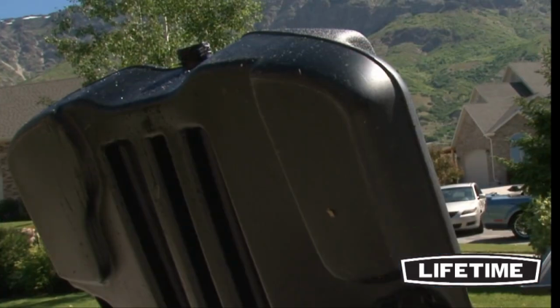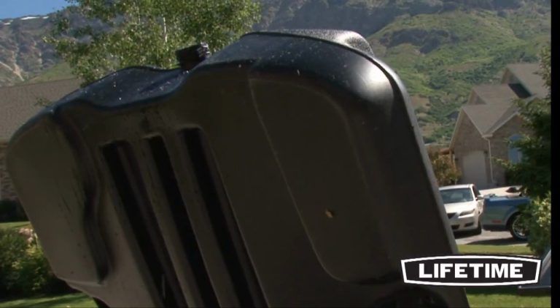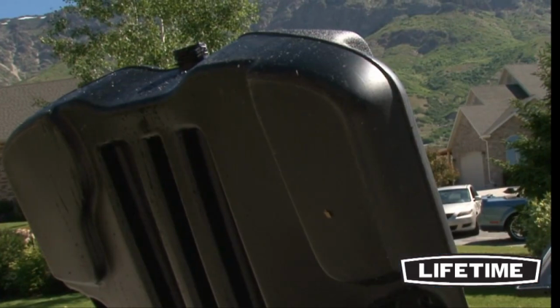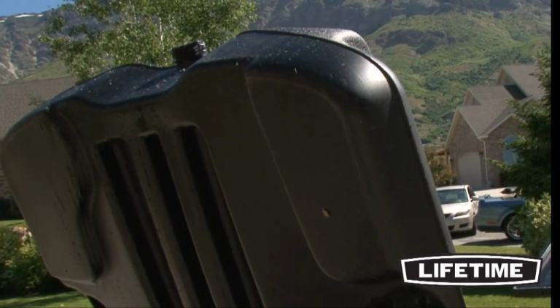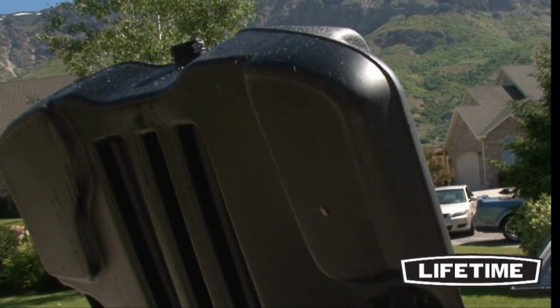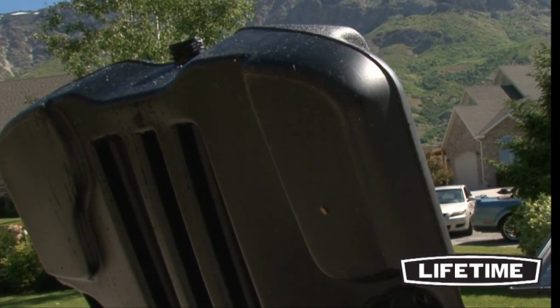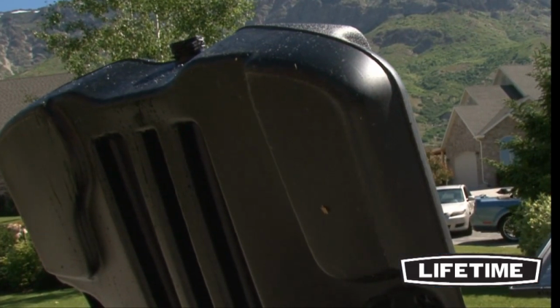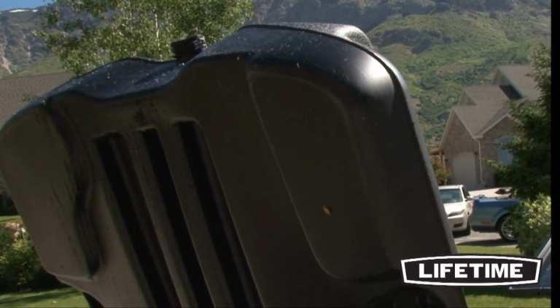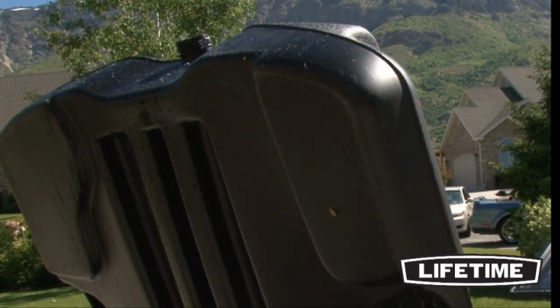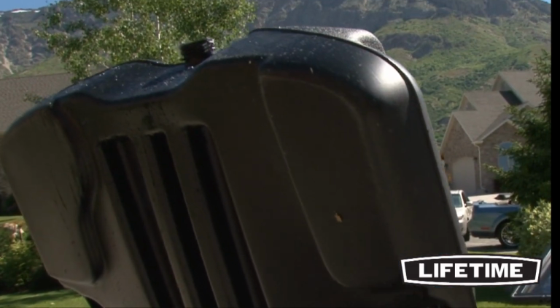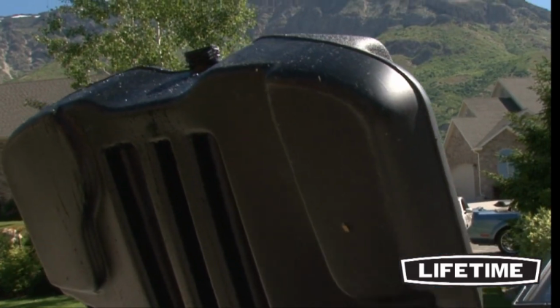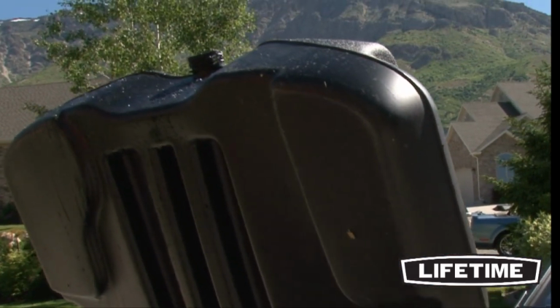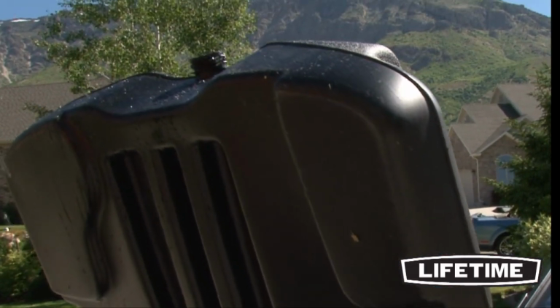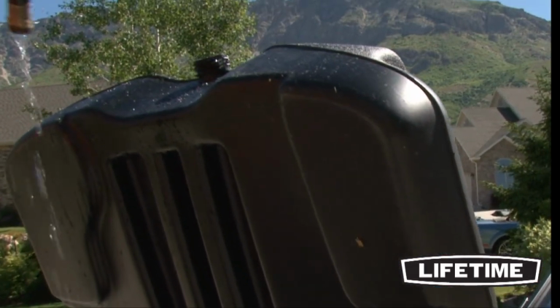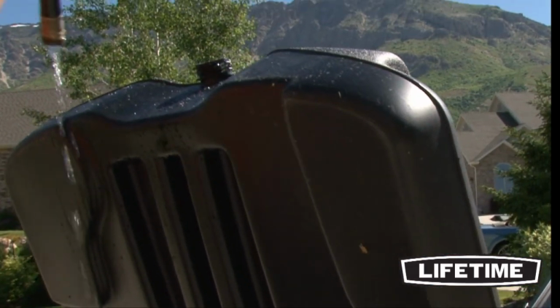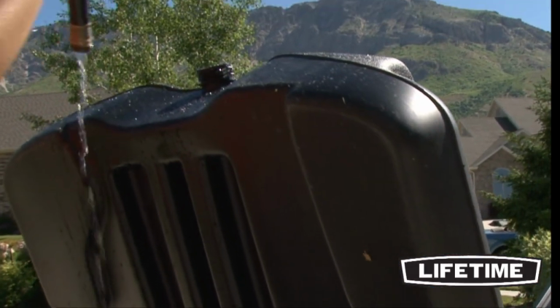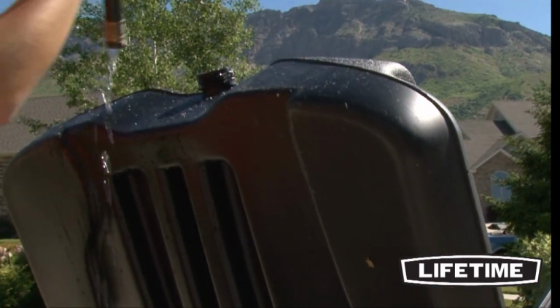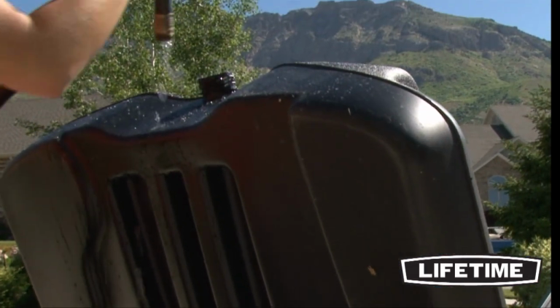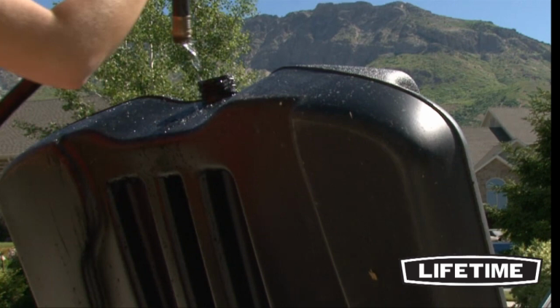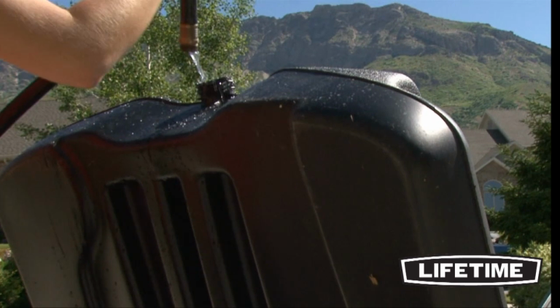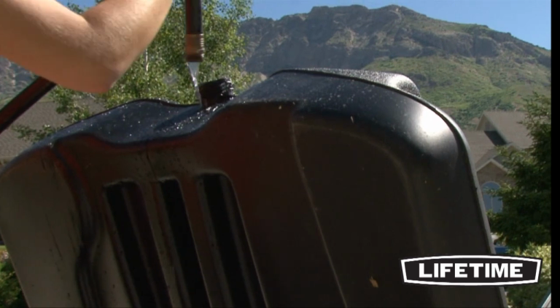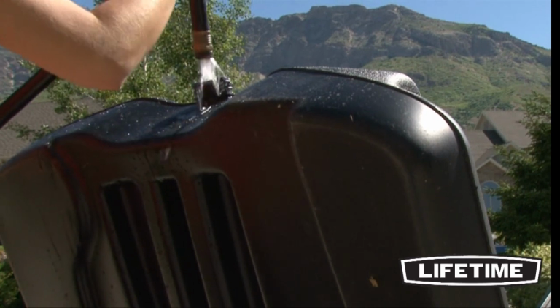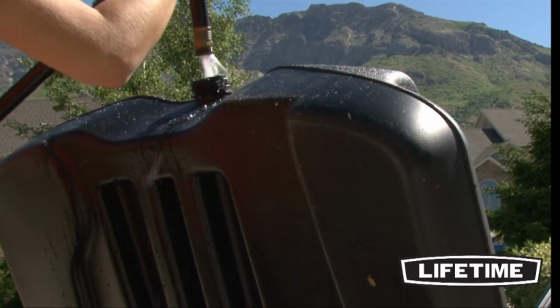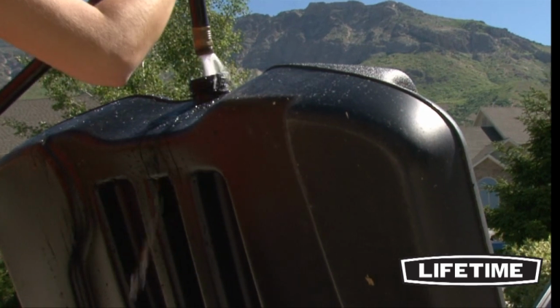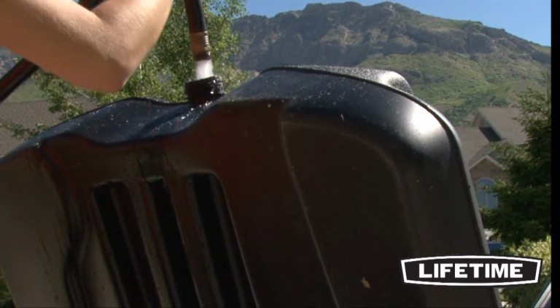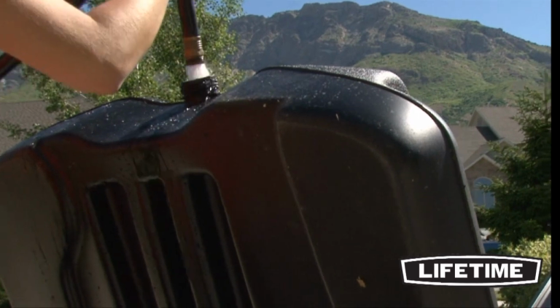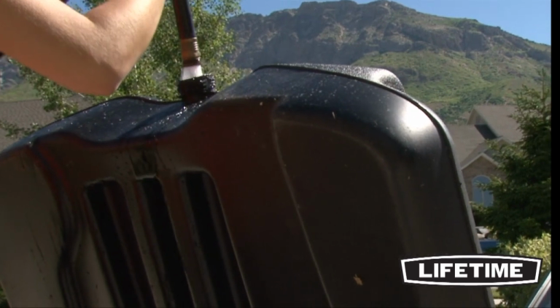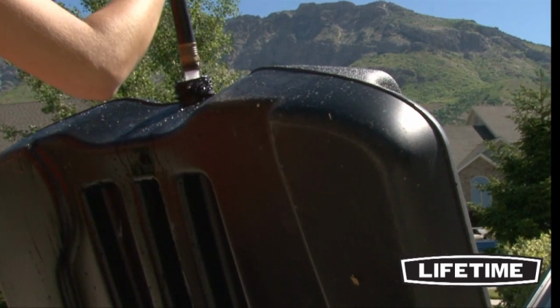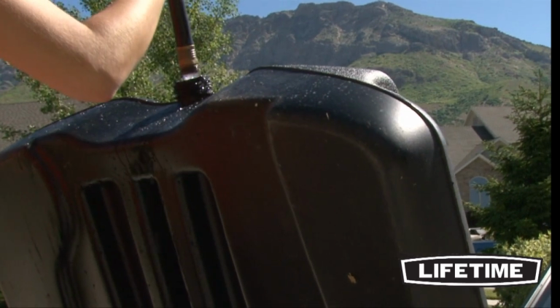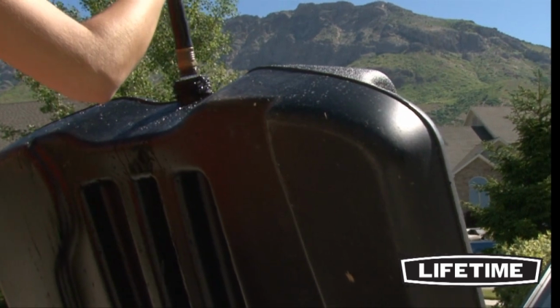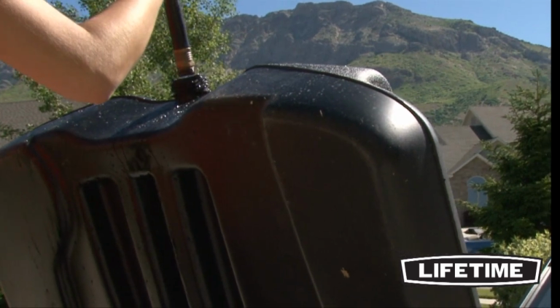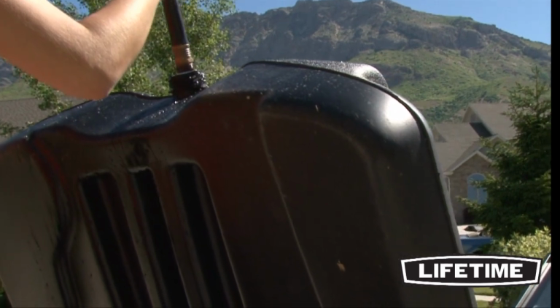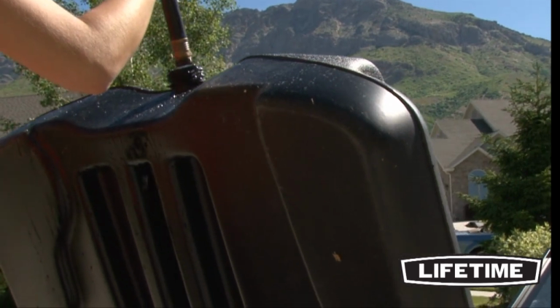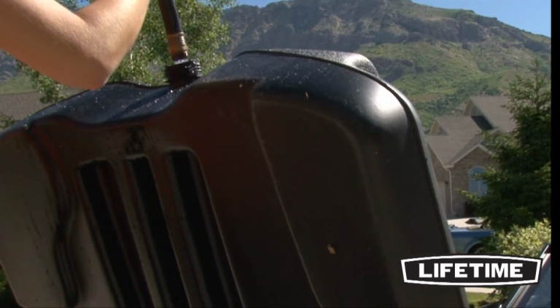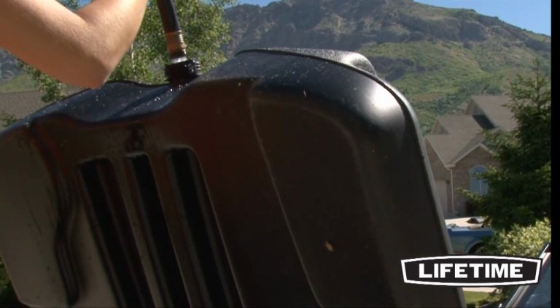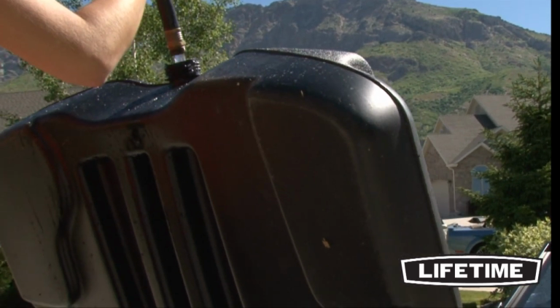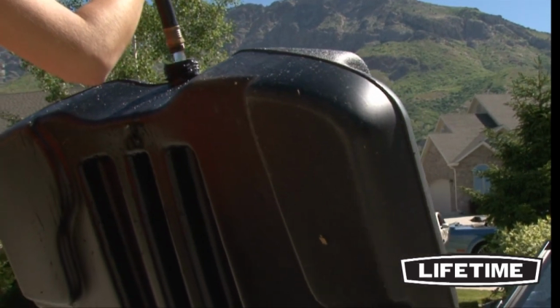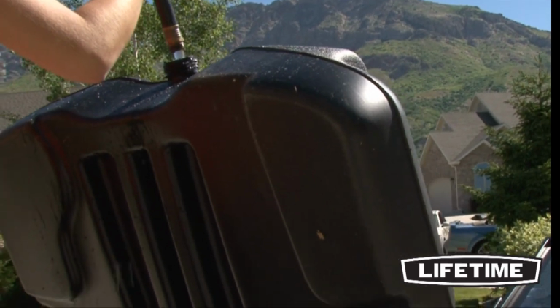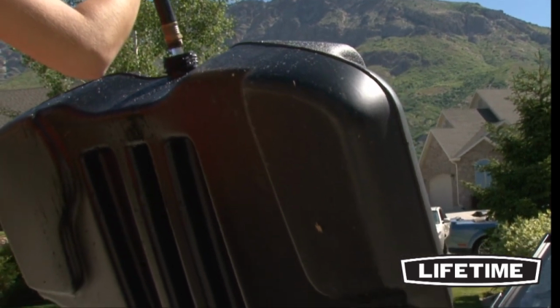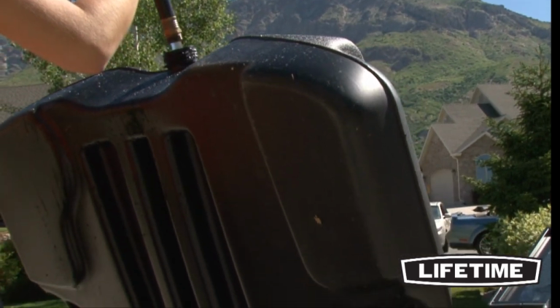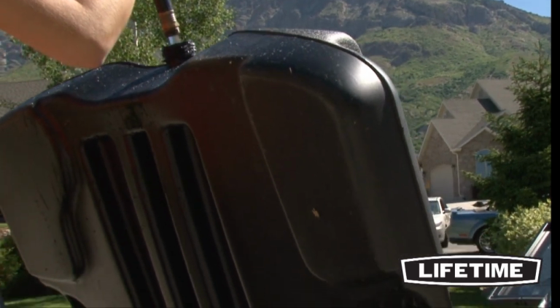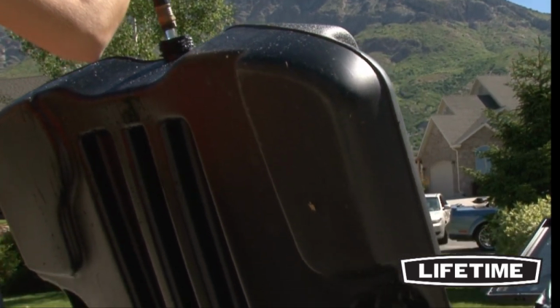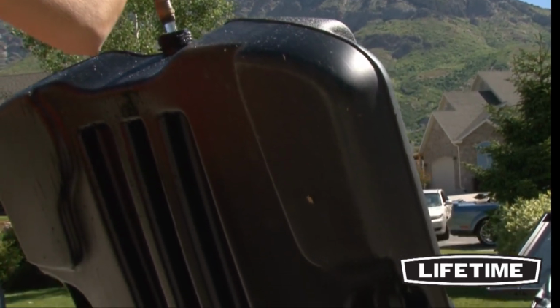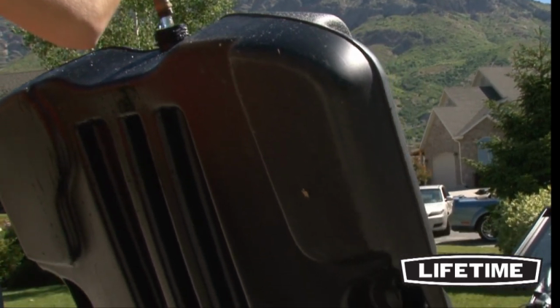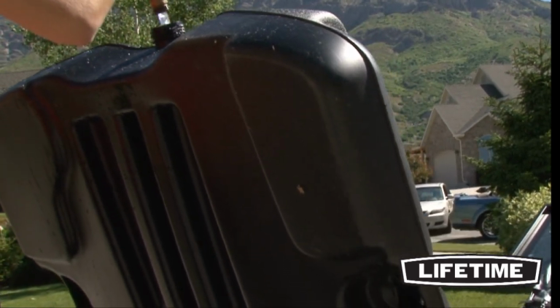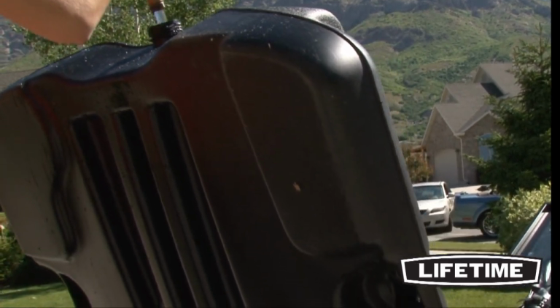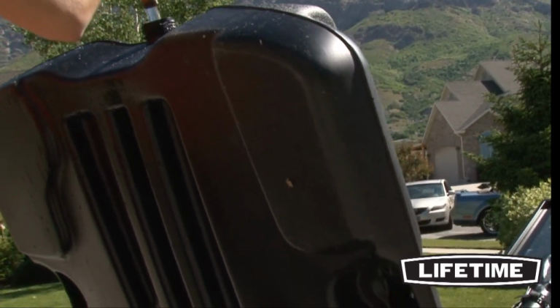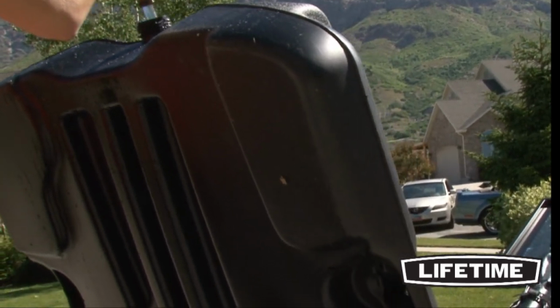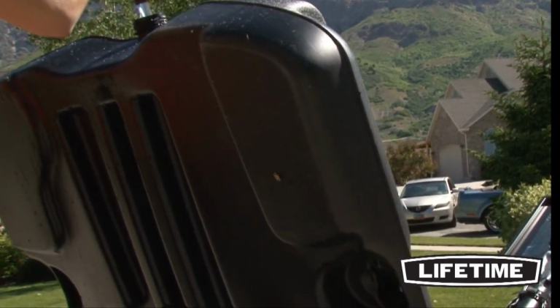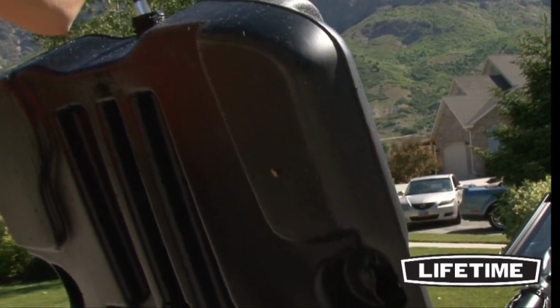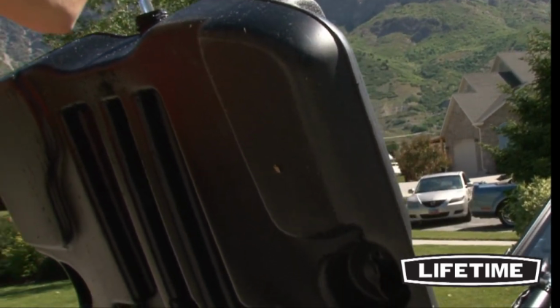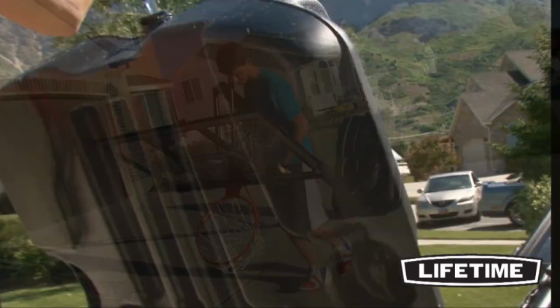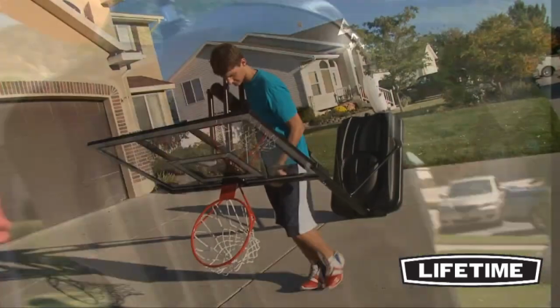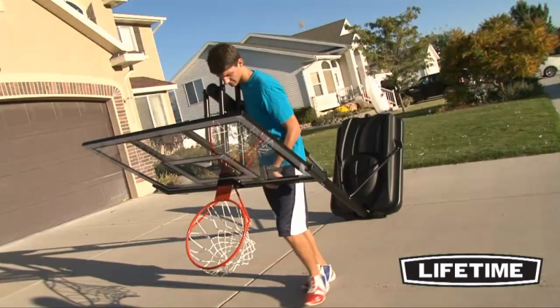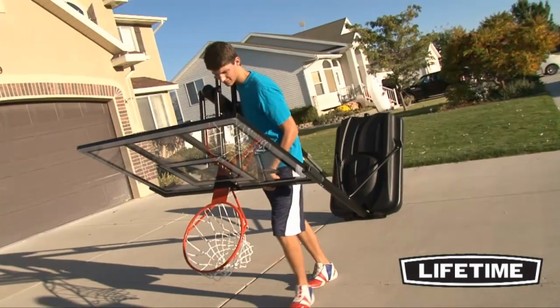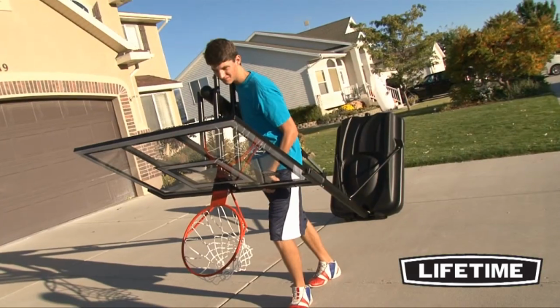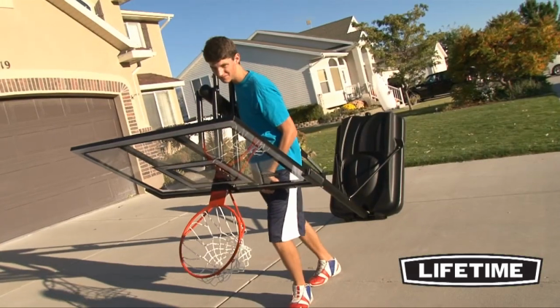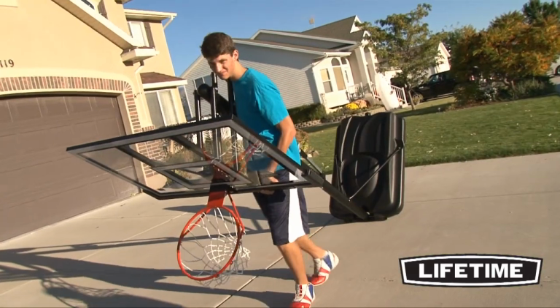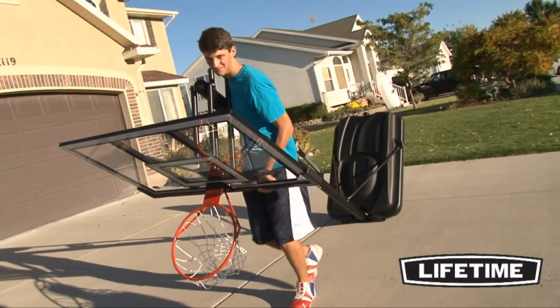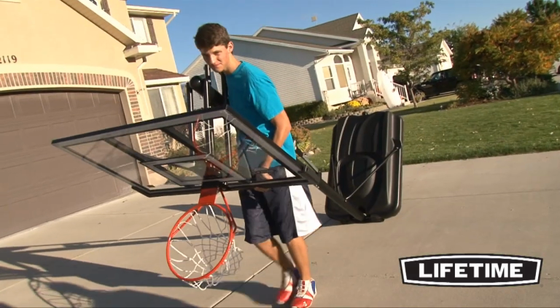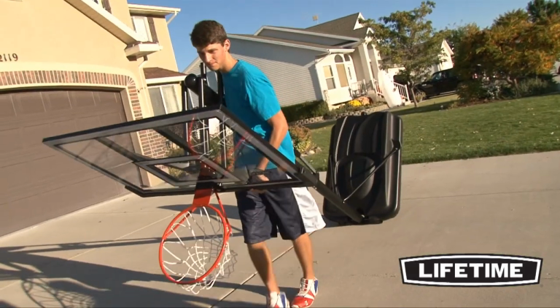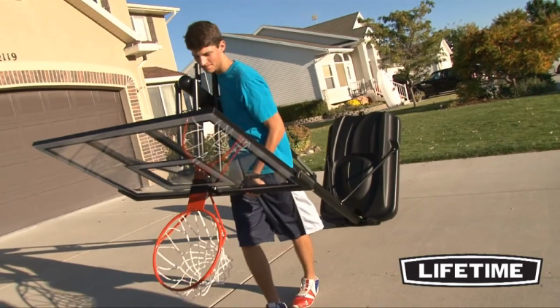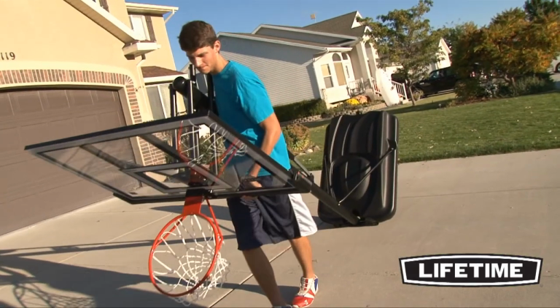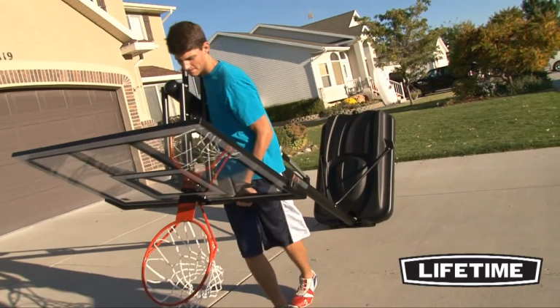Lifetime's portable basketball system comes with a heavy duty 35 gallon portable base that can be filled with sand or water and rolled to a desired location.